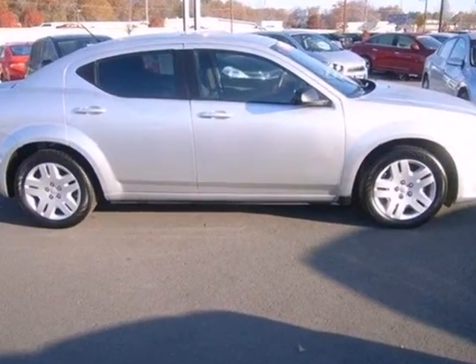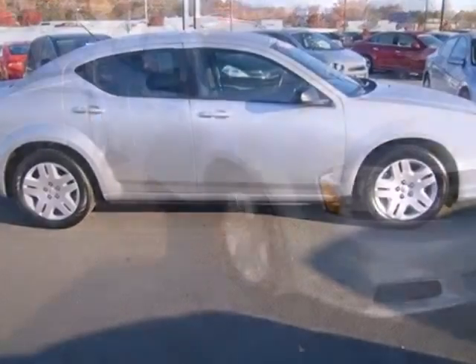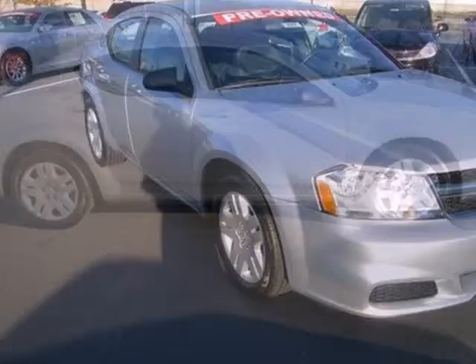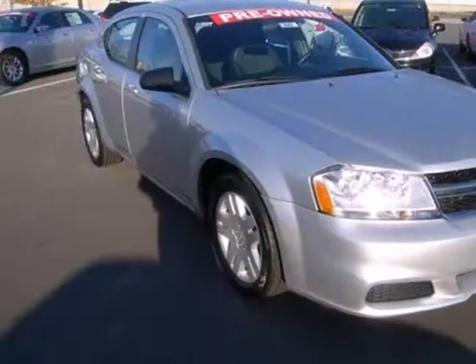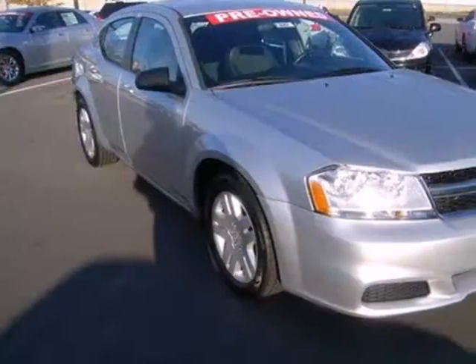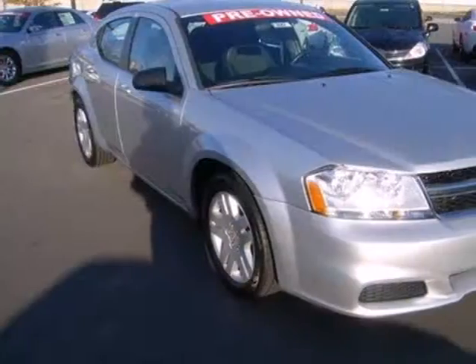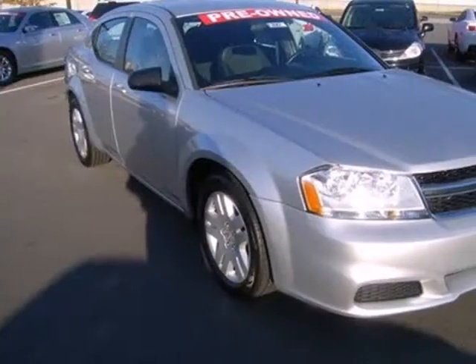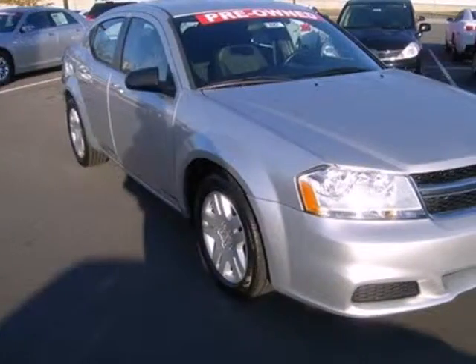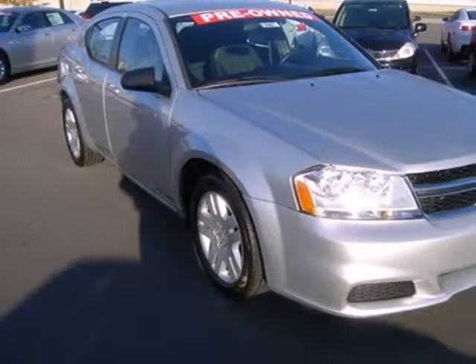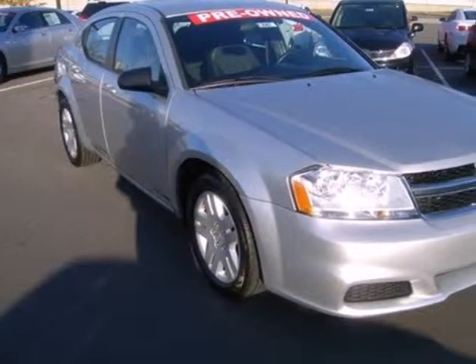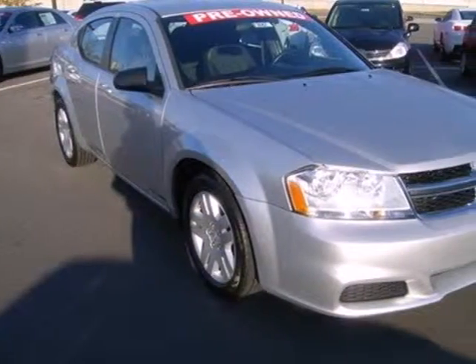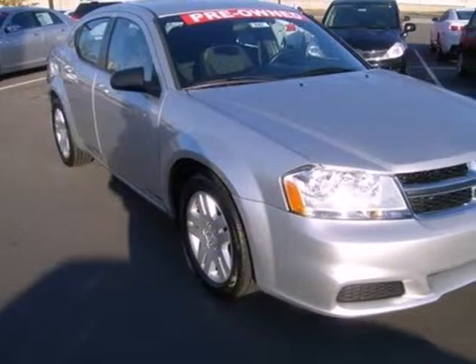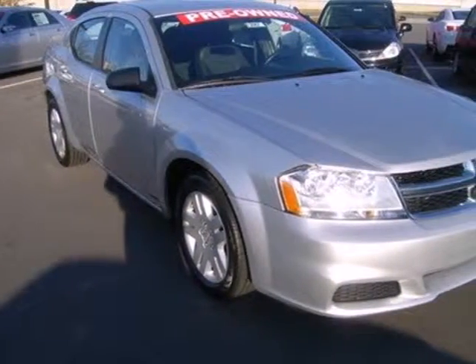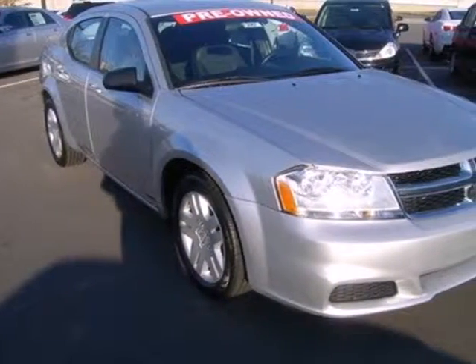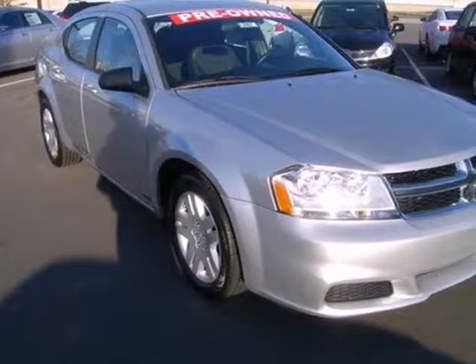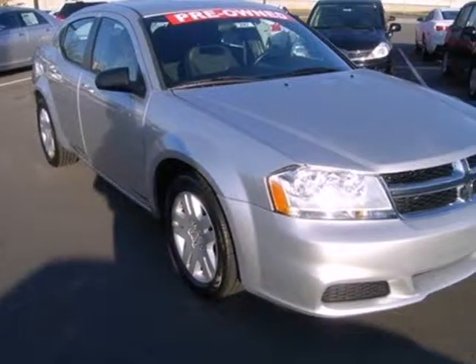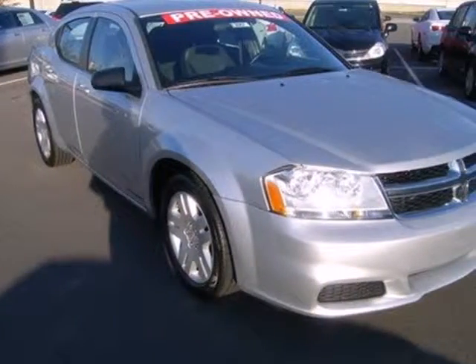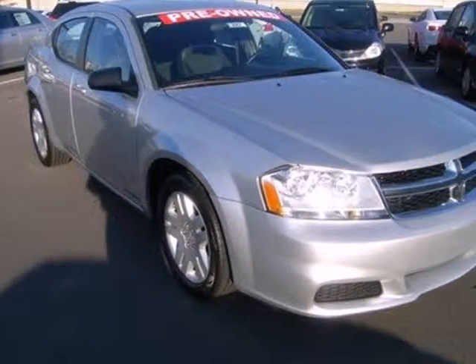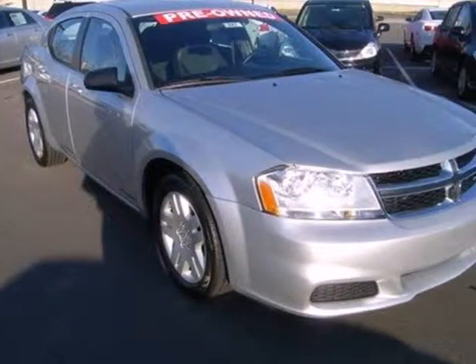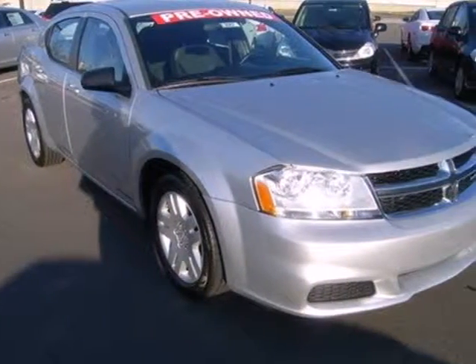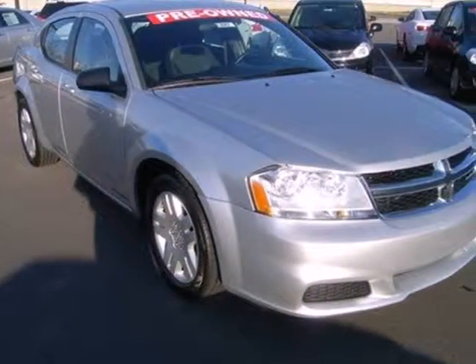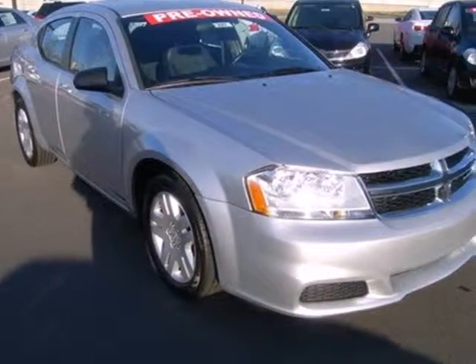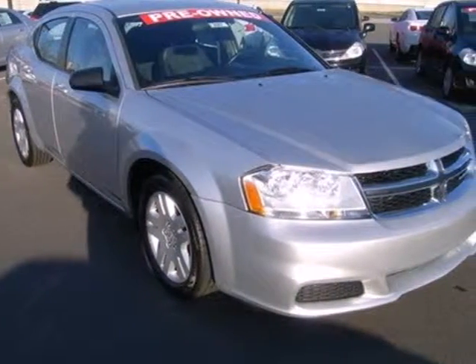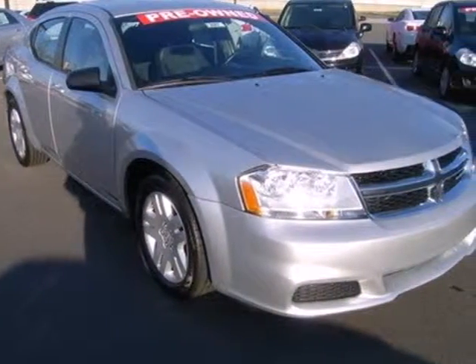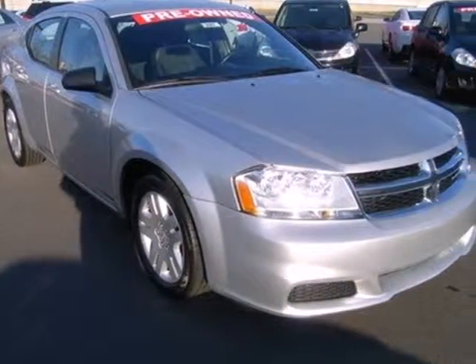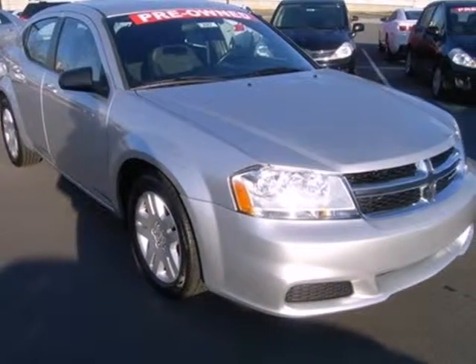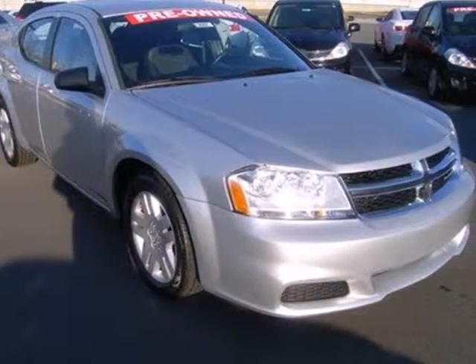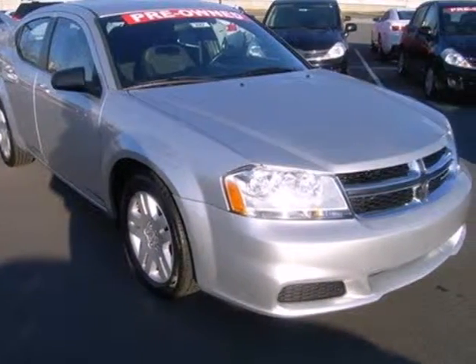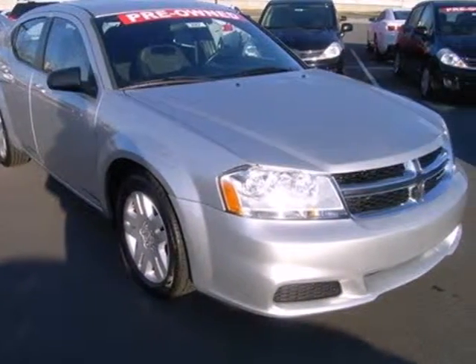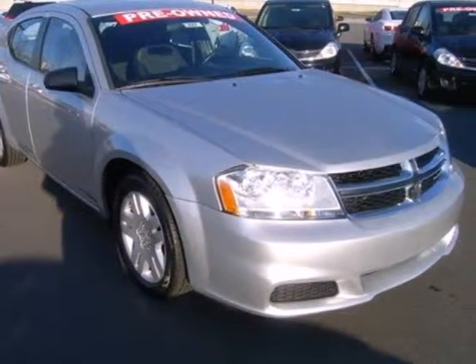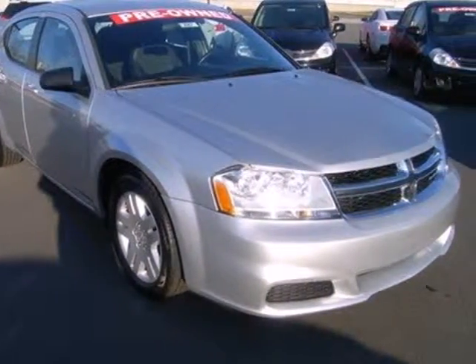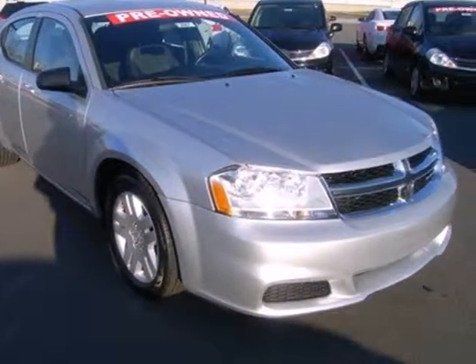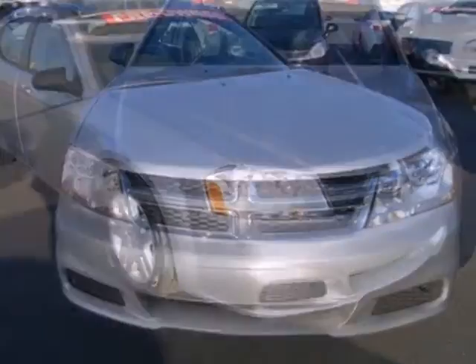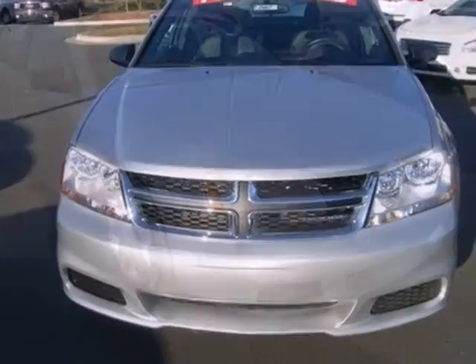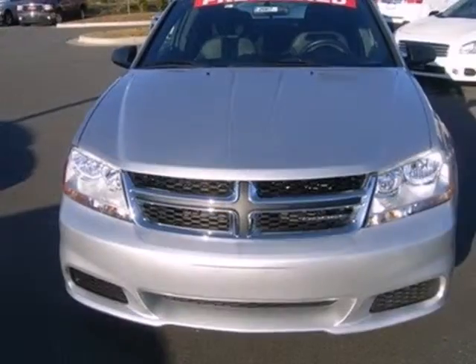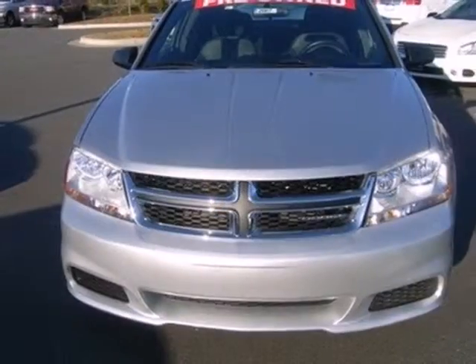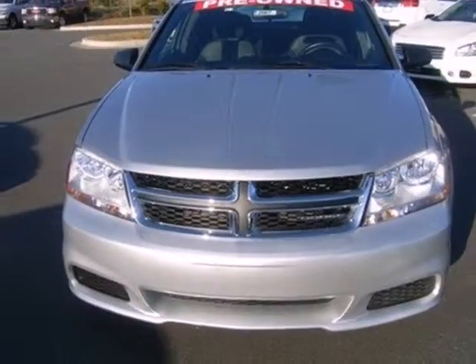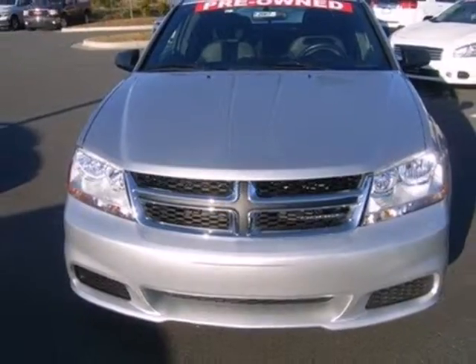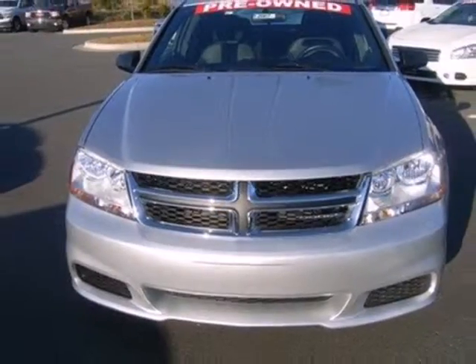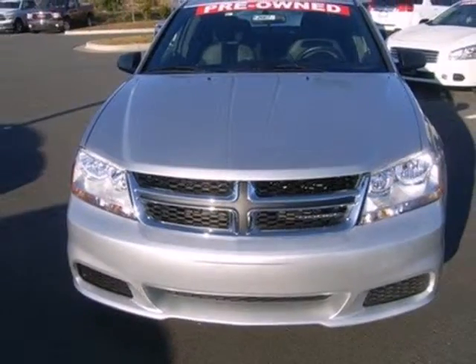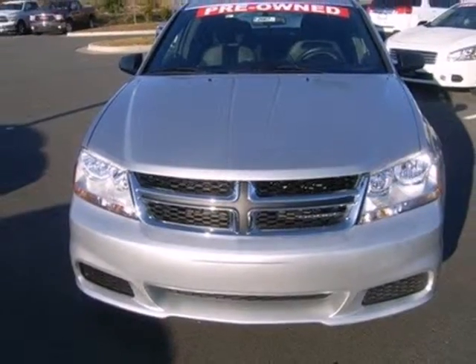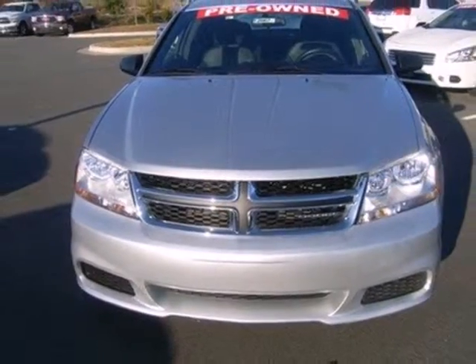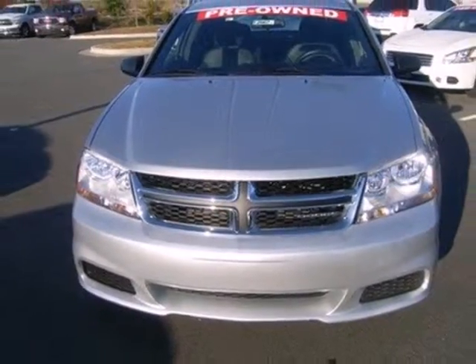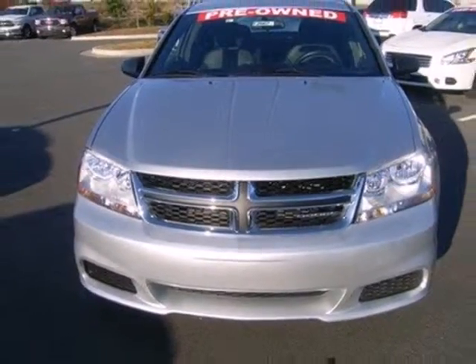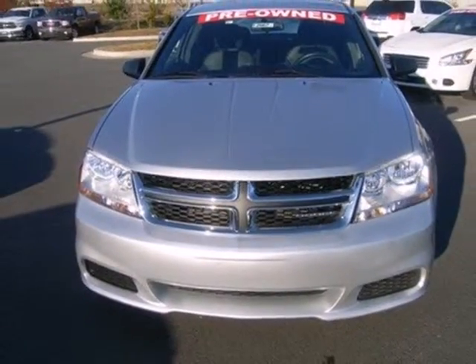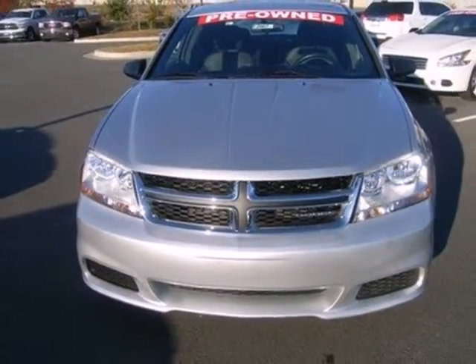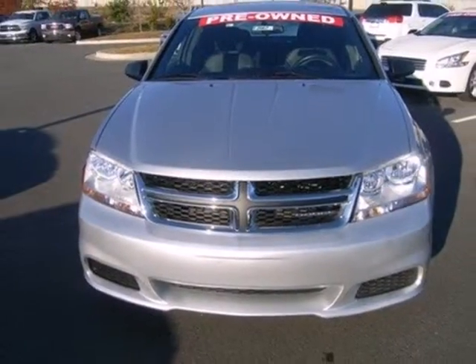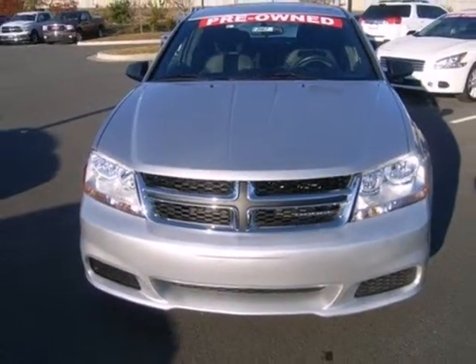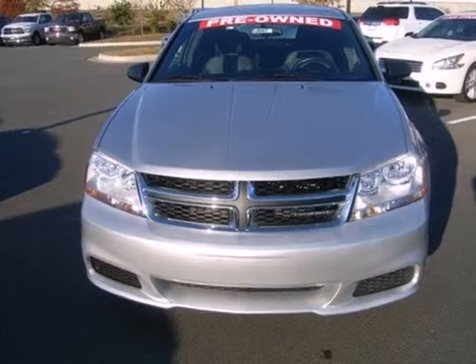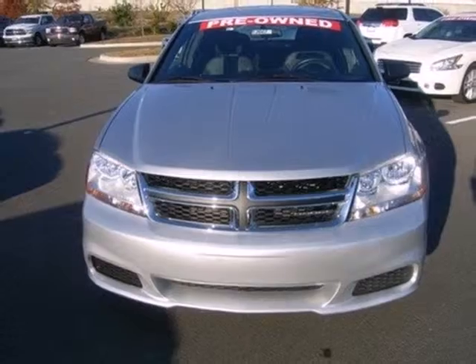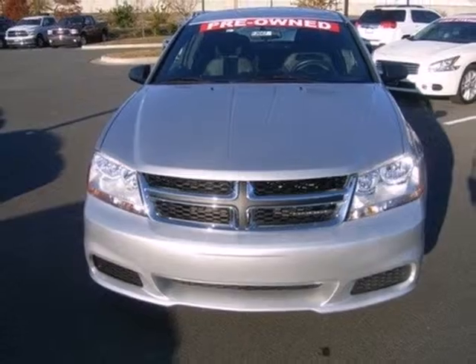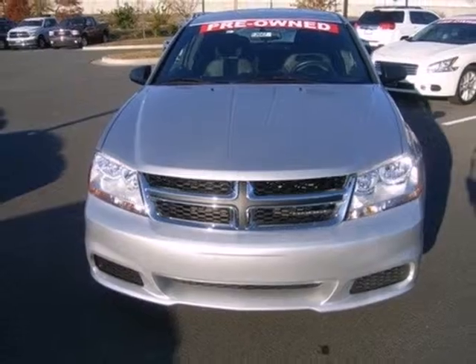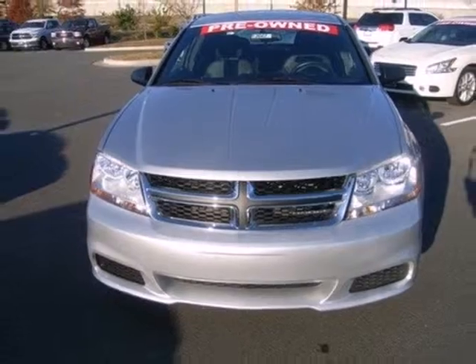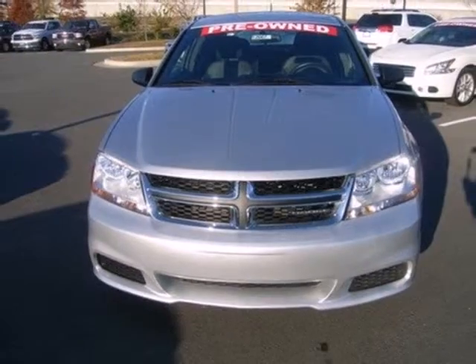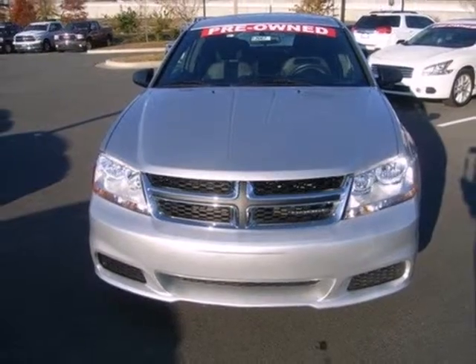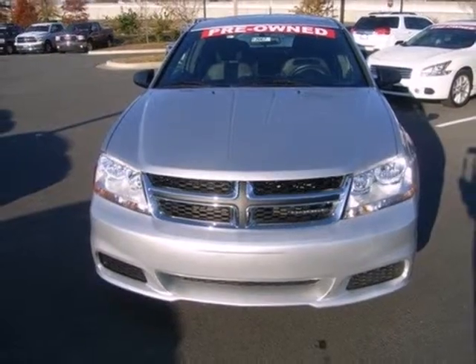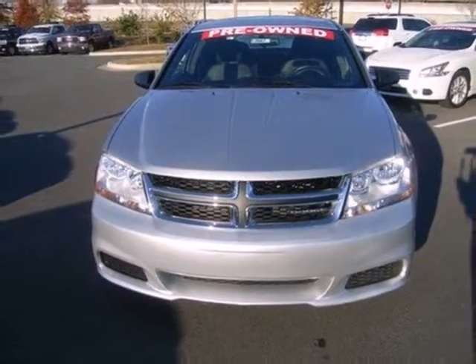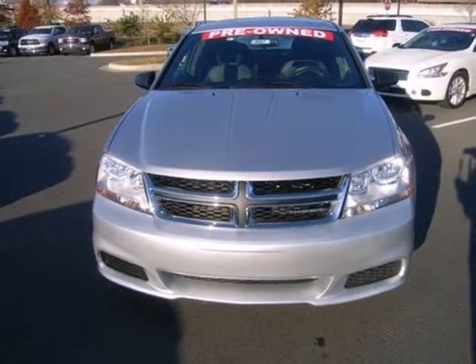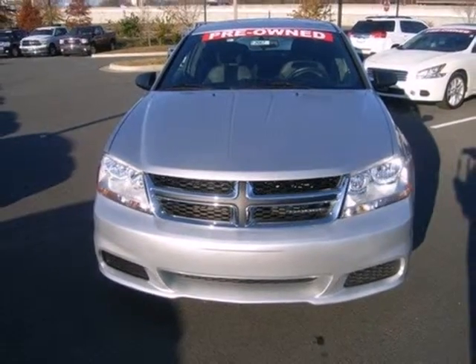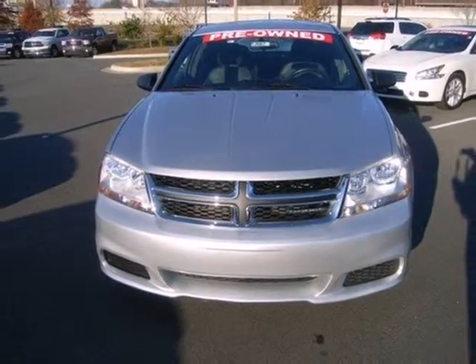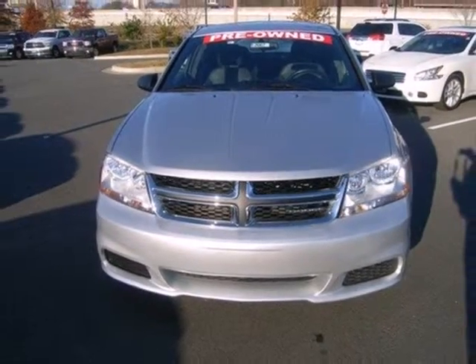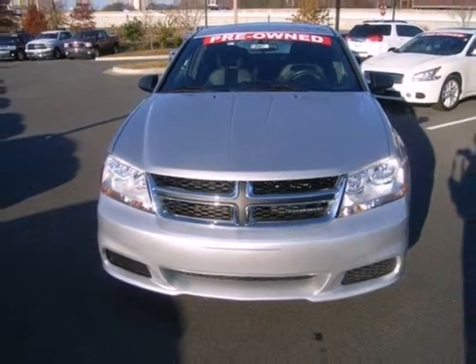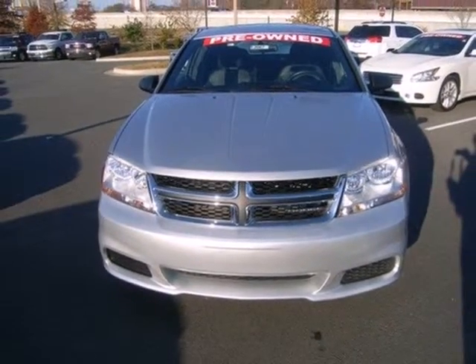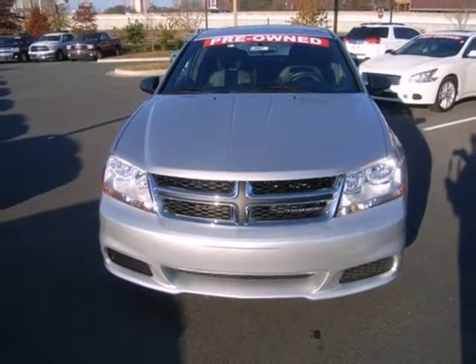Whether you're seeking an economical and stylish ride to work or school, this Avenger is a top choice. Take it for a test drive today.